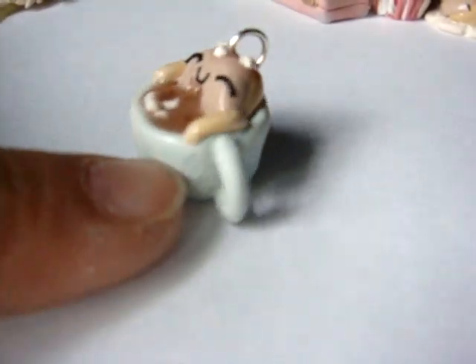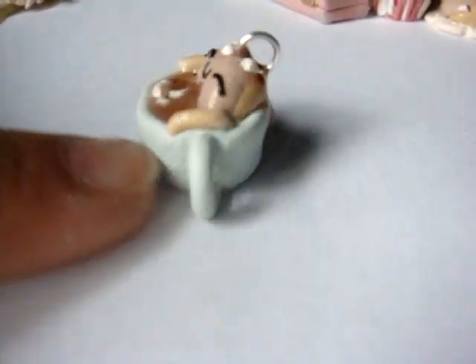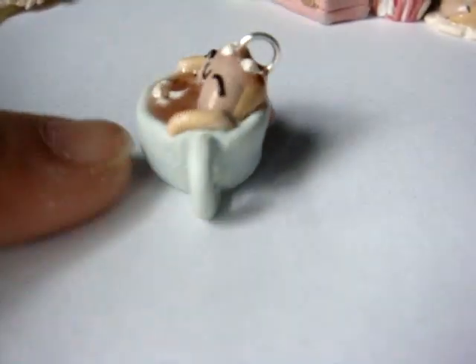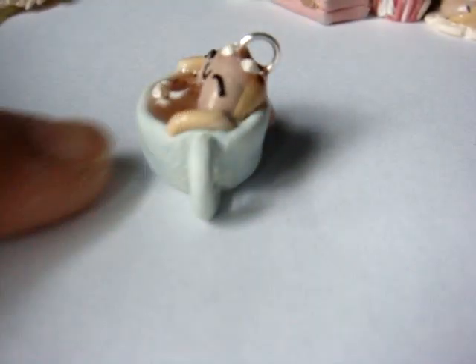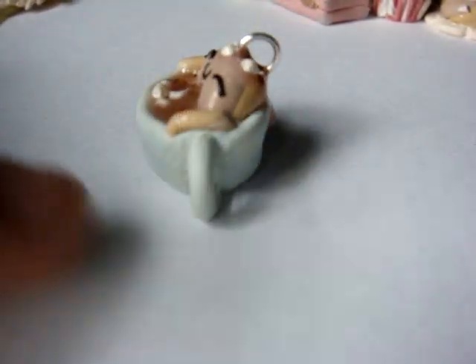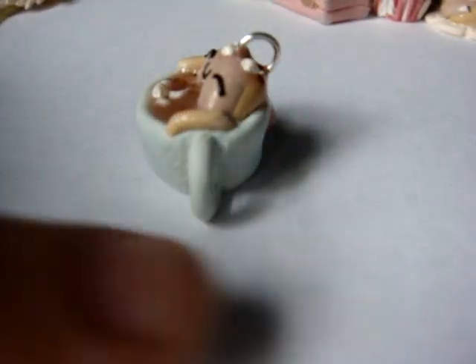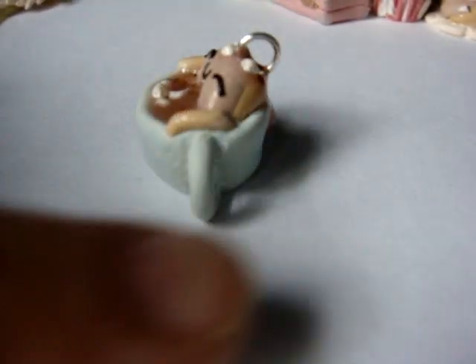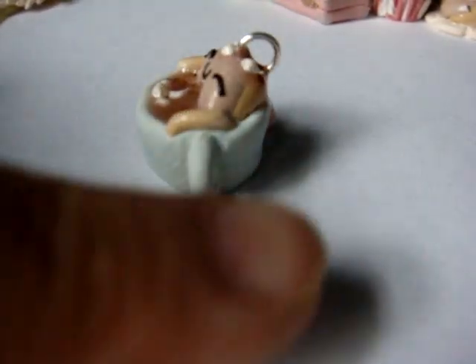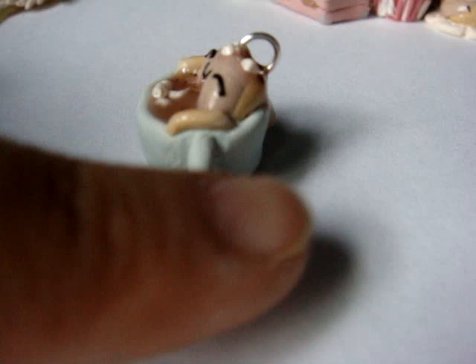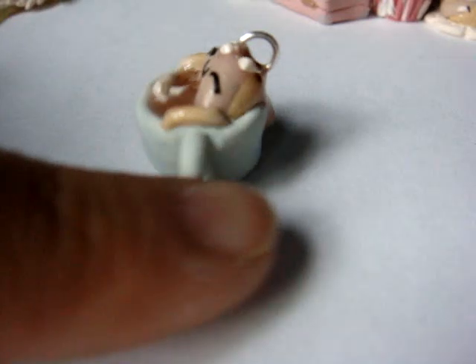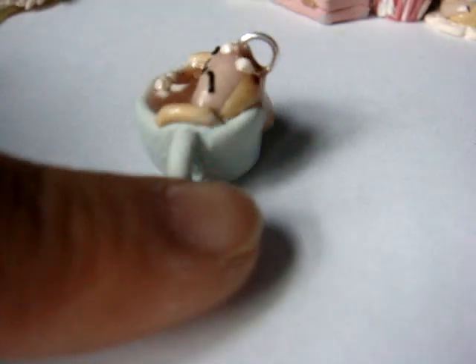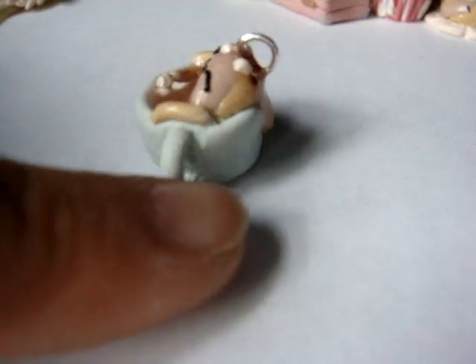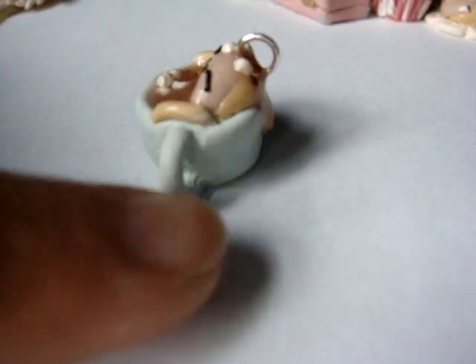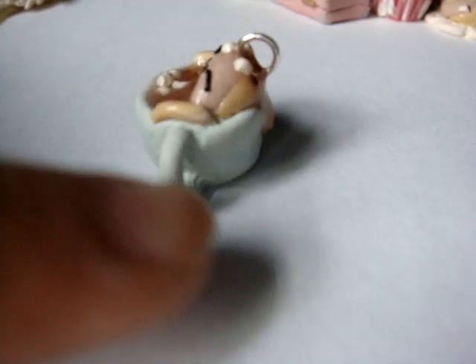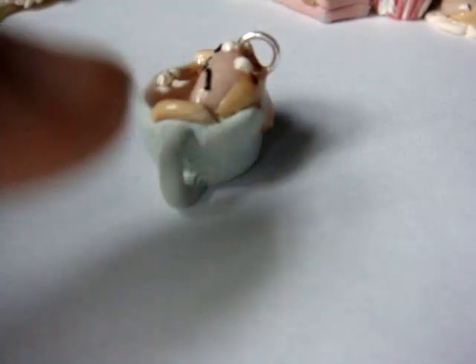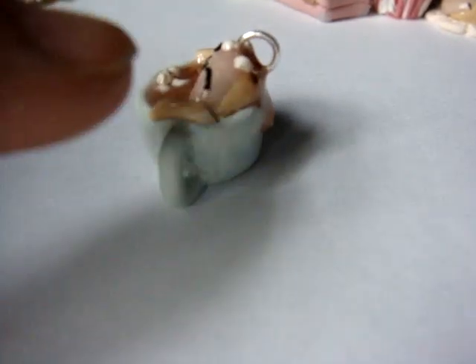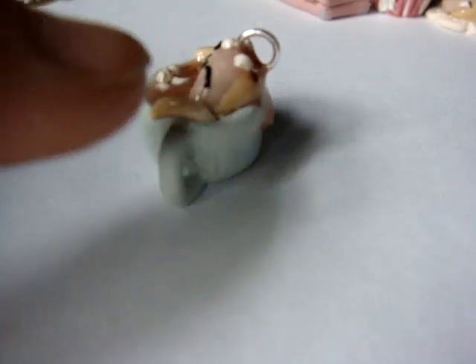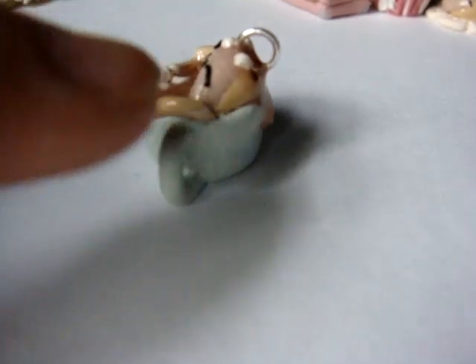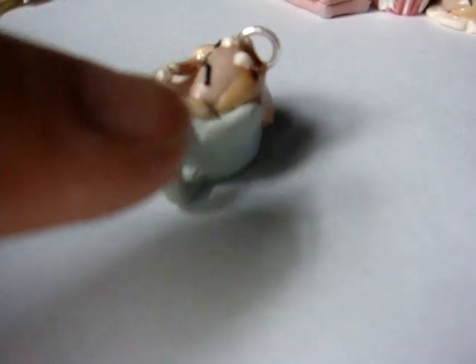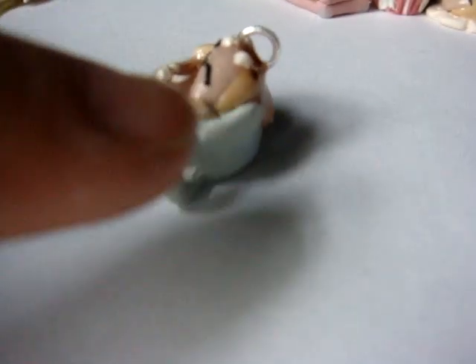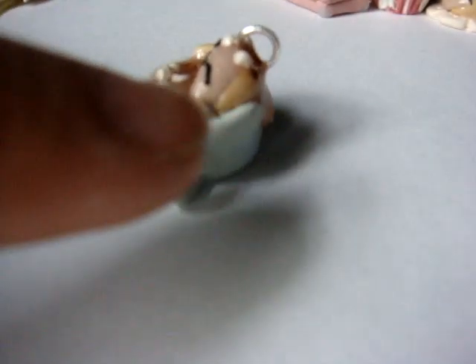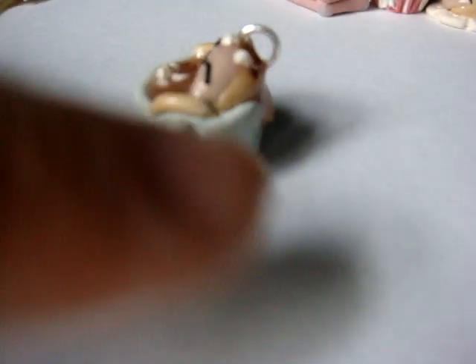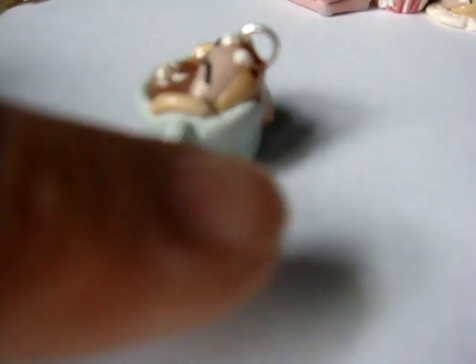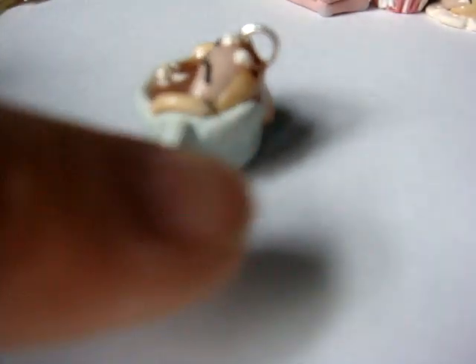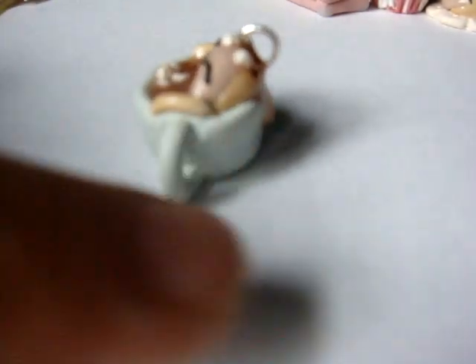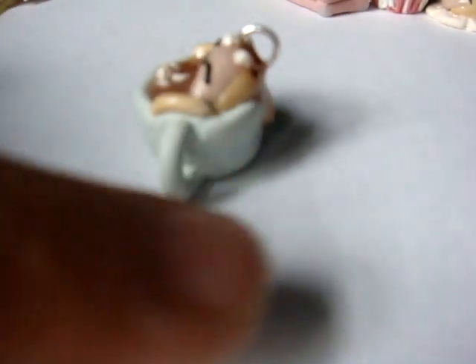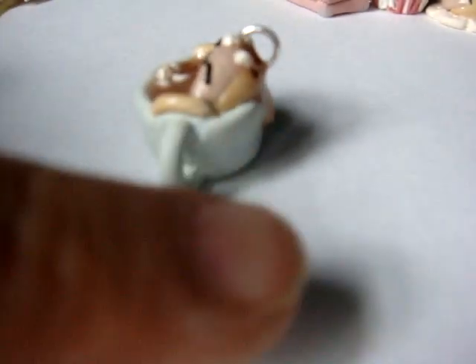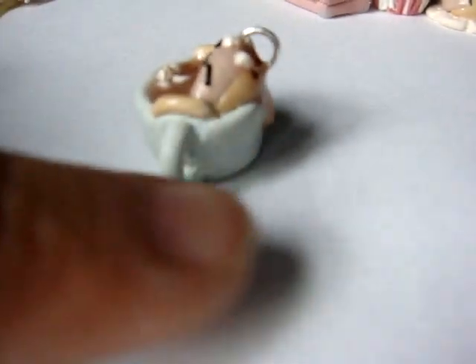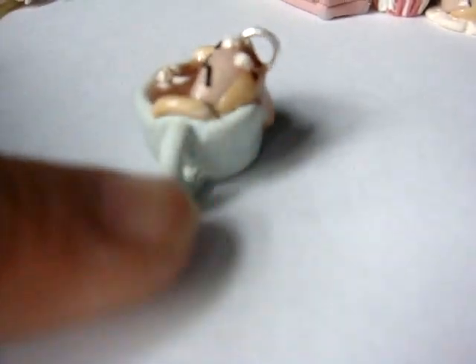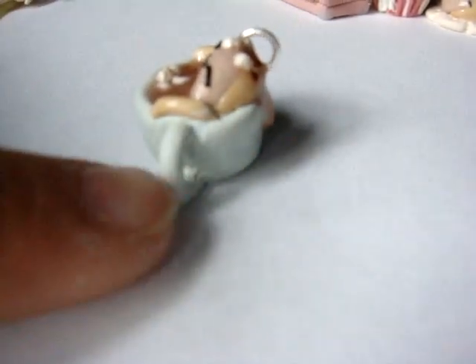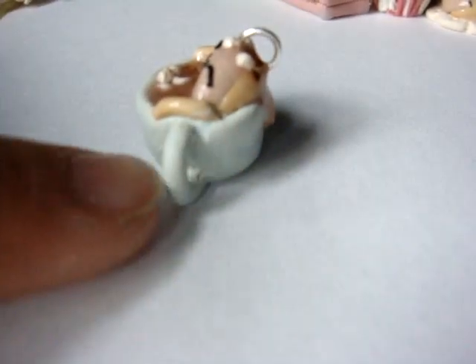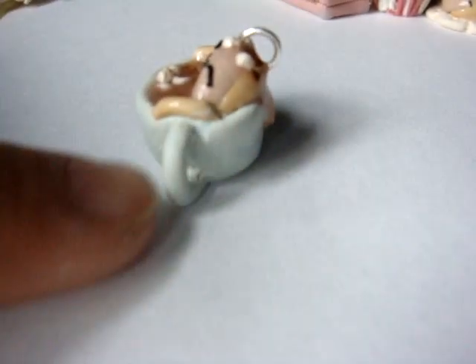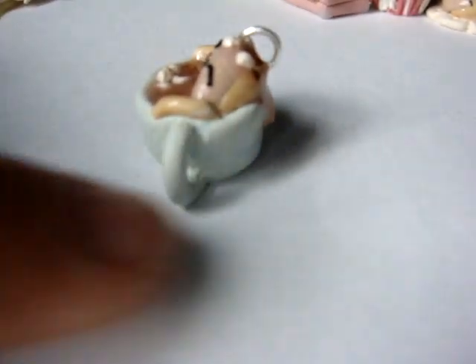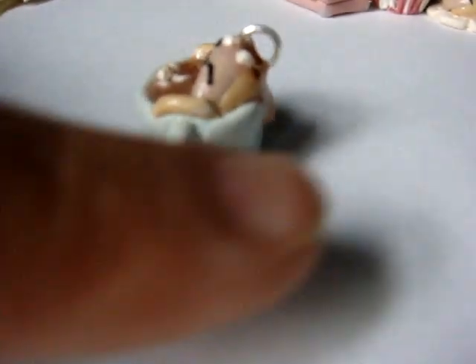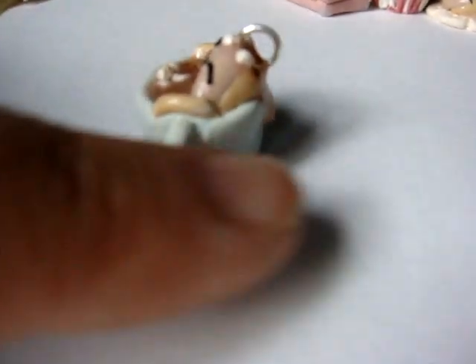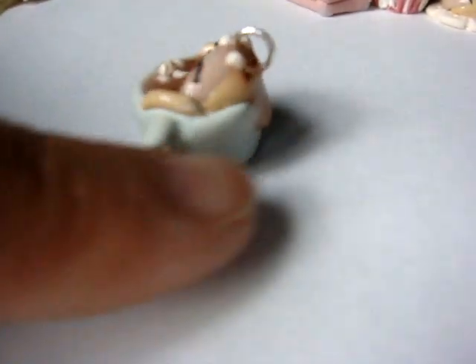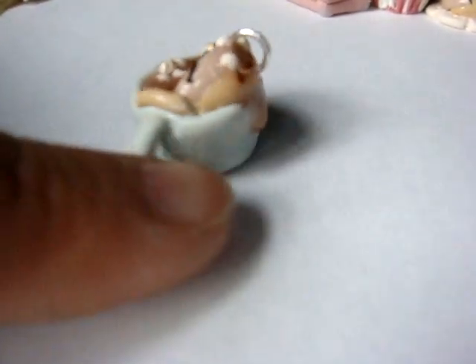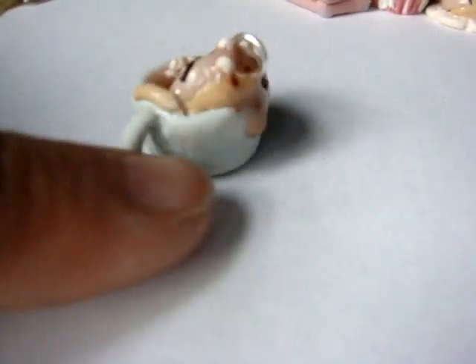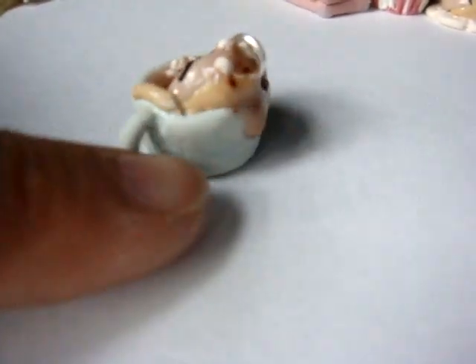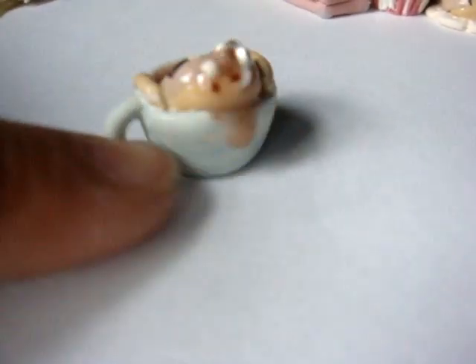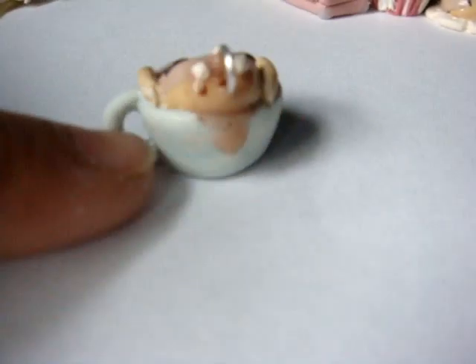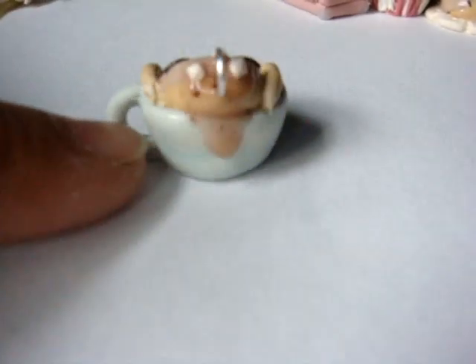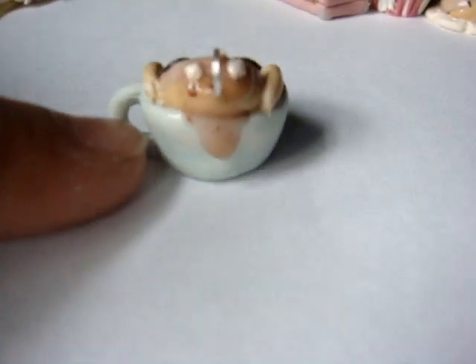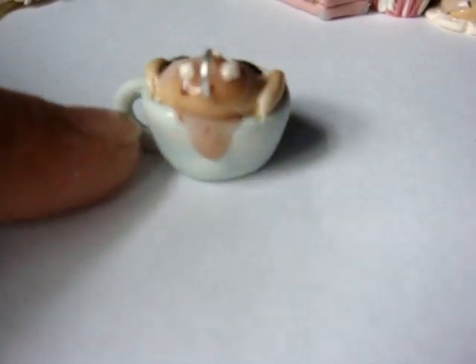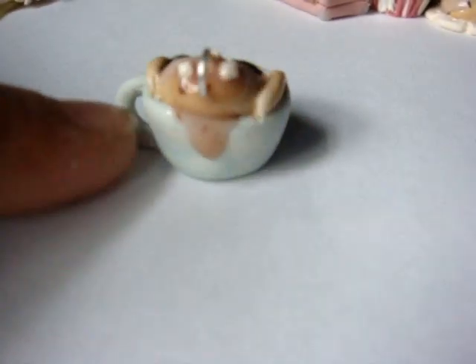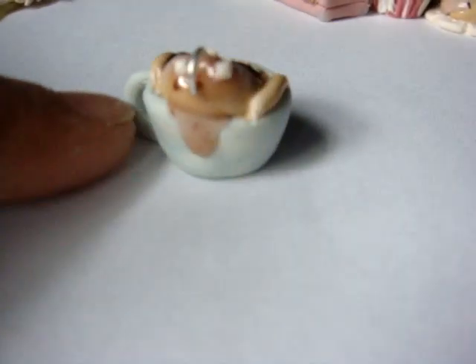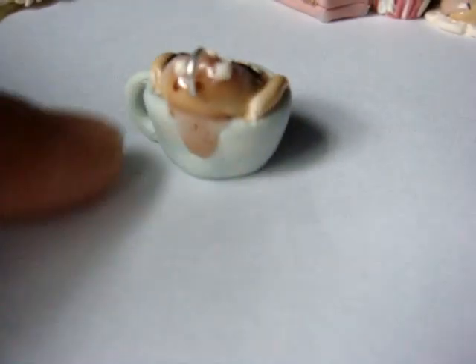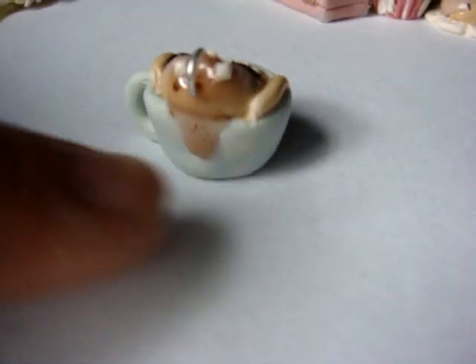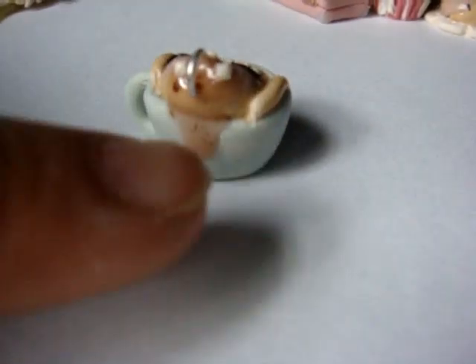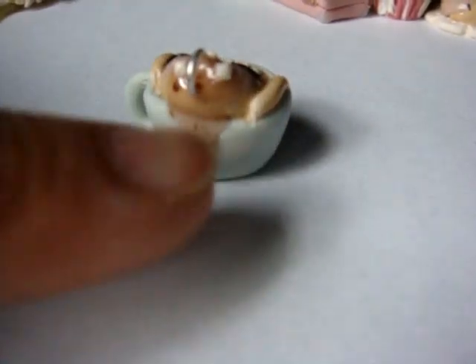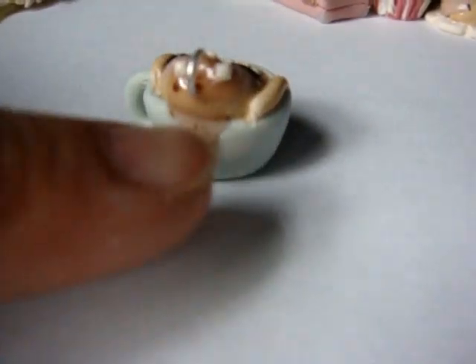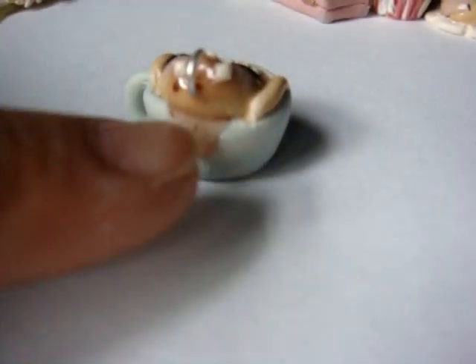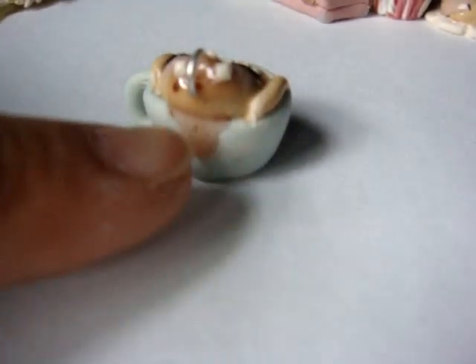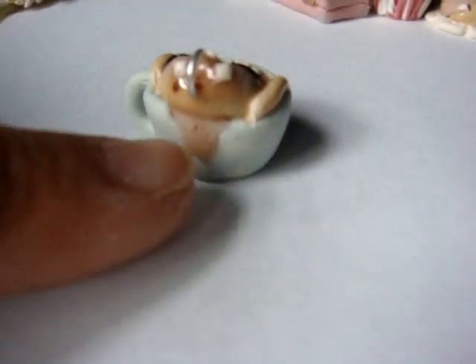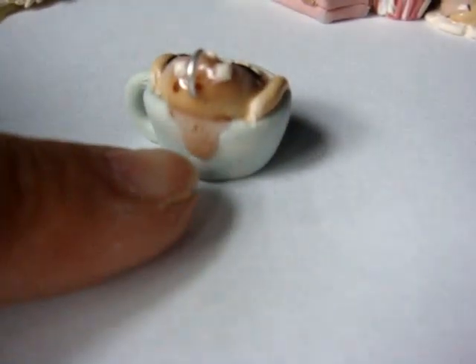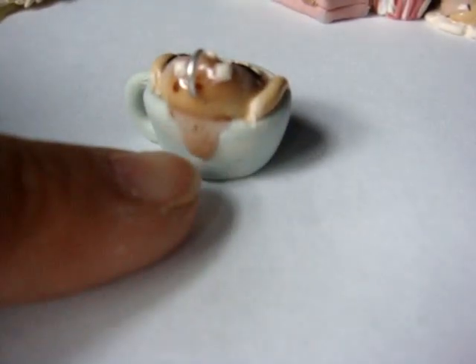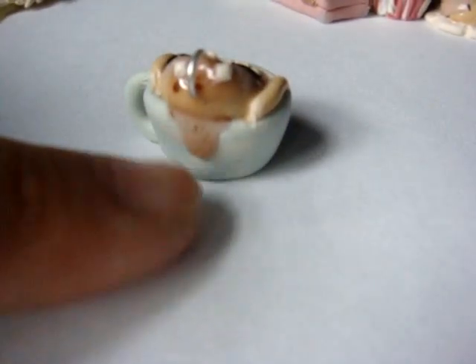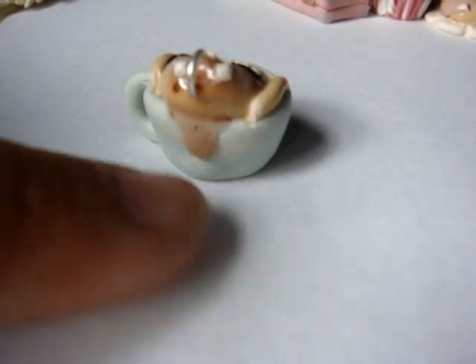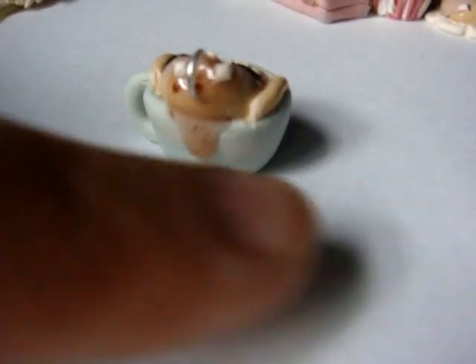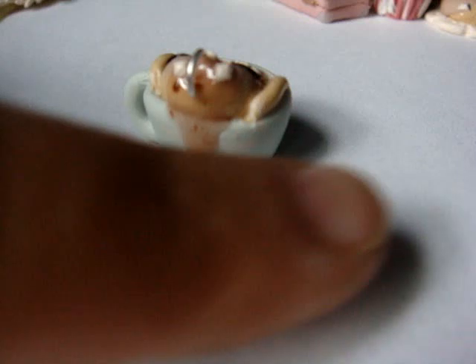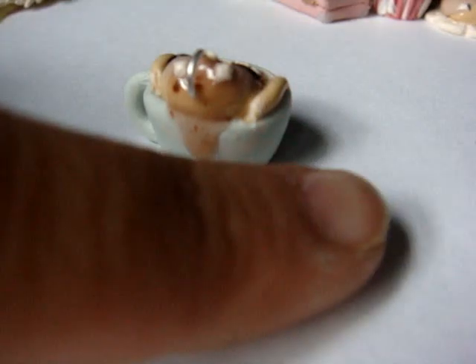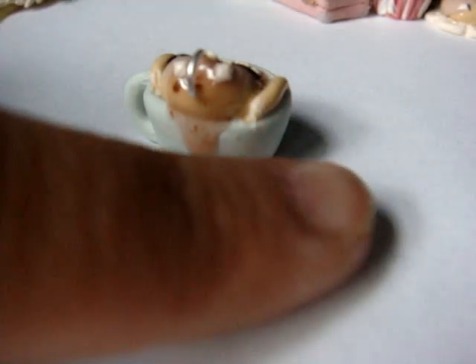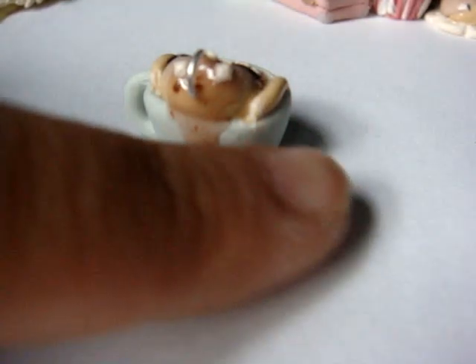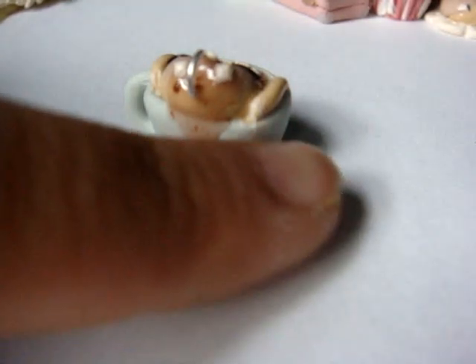And his arms are sticking out. And he's two-toned. And a little bit's dripping down the back.